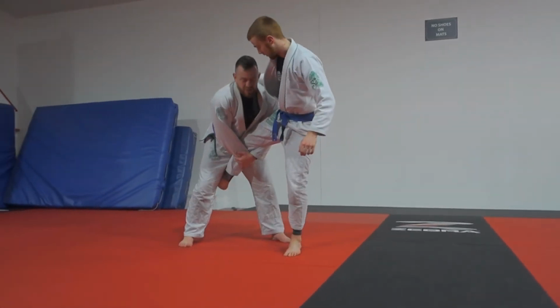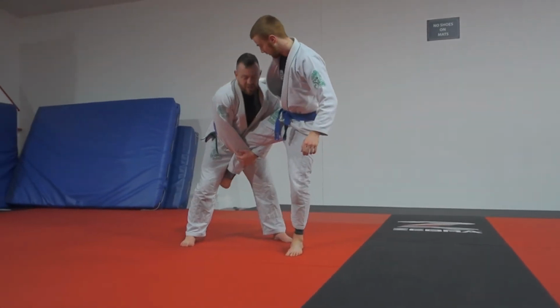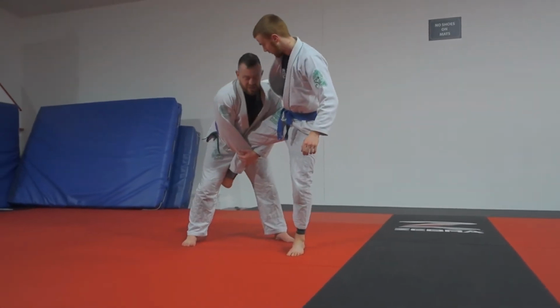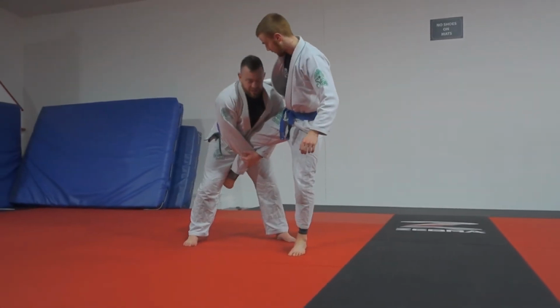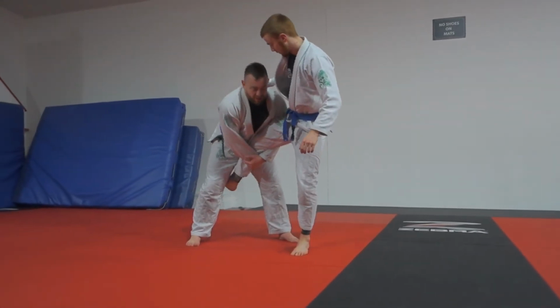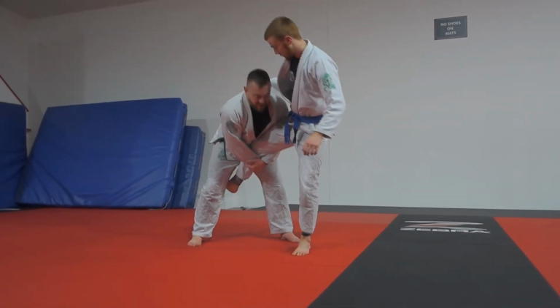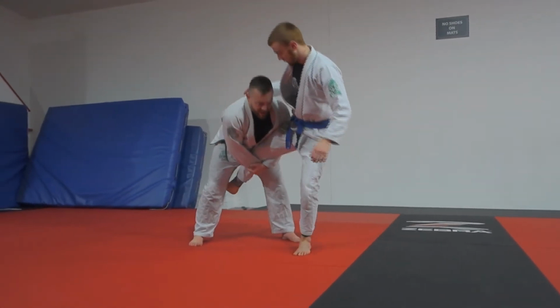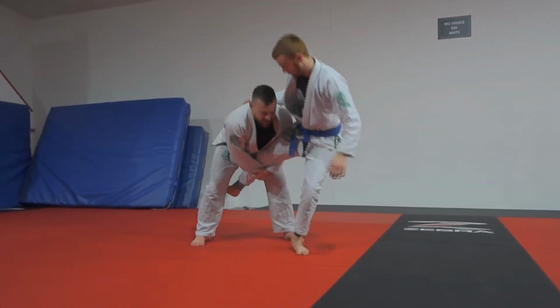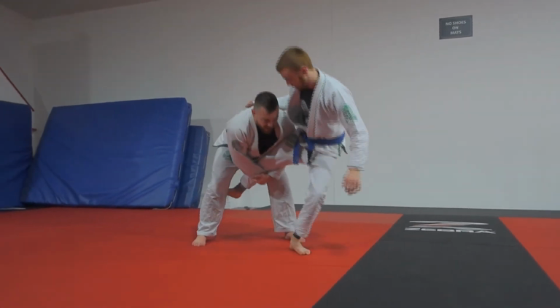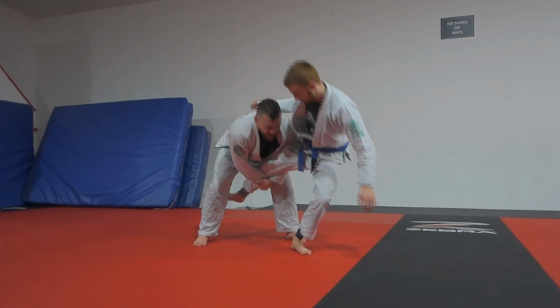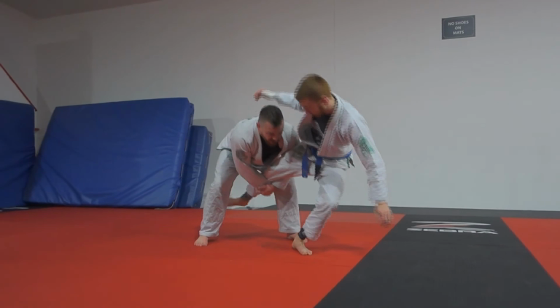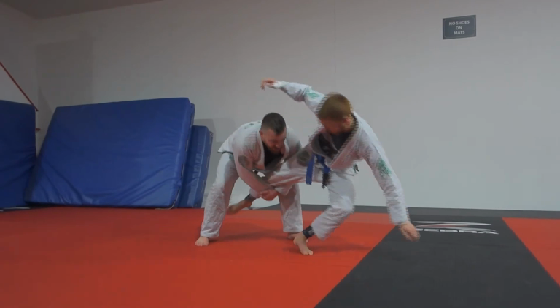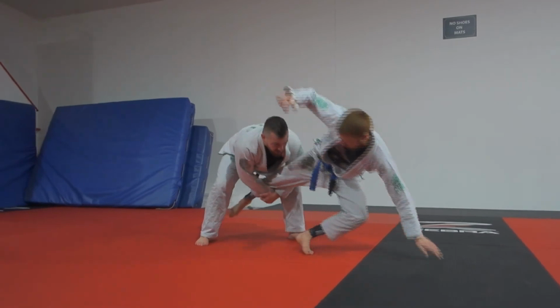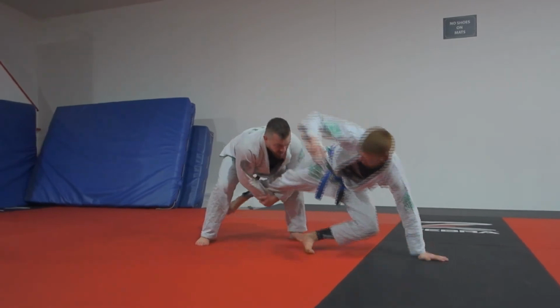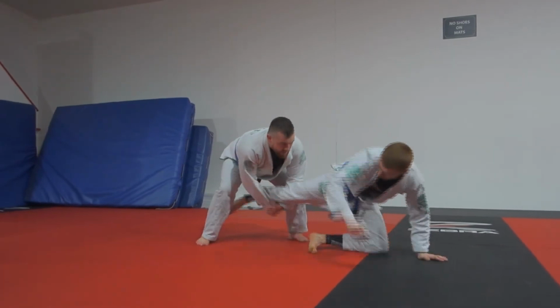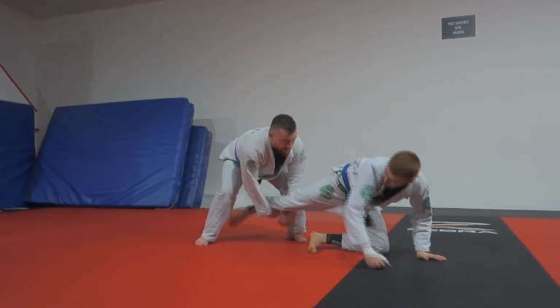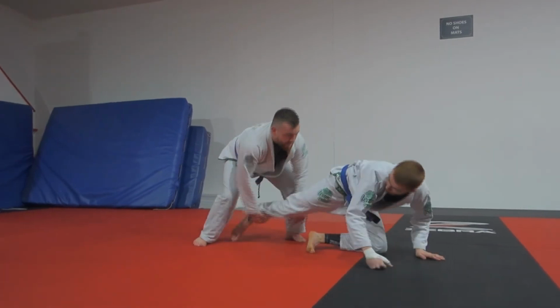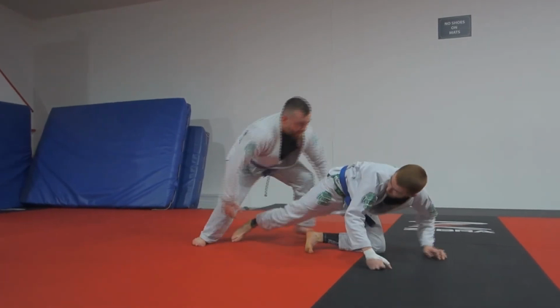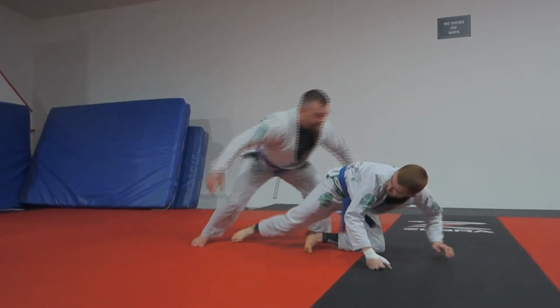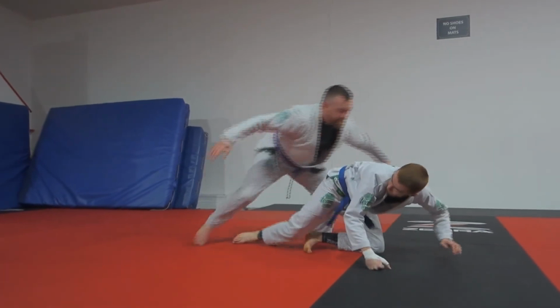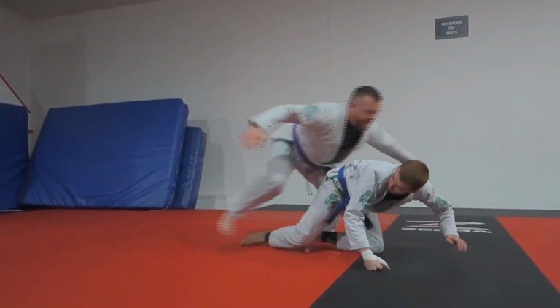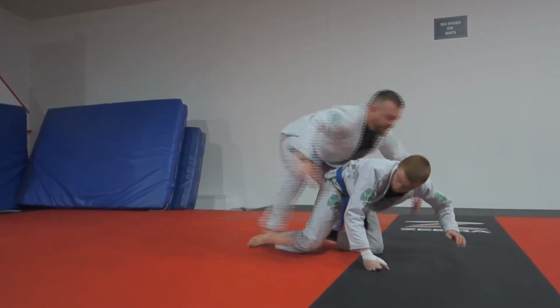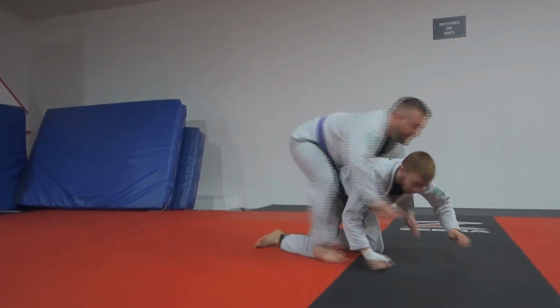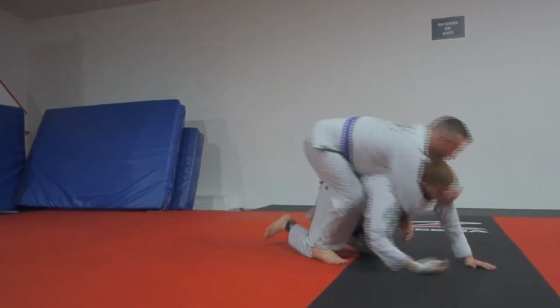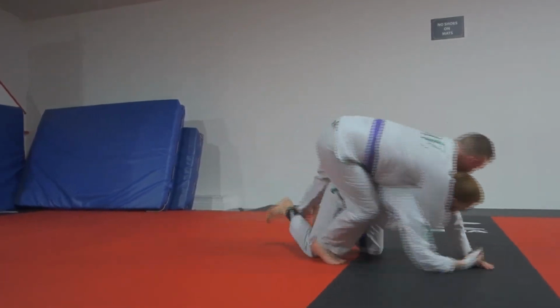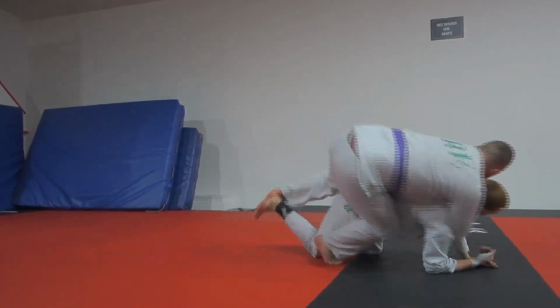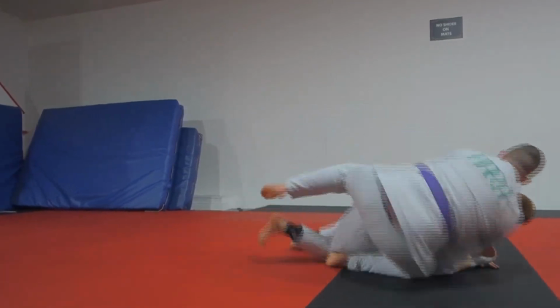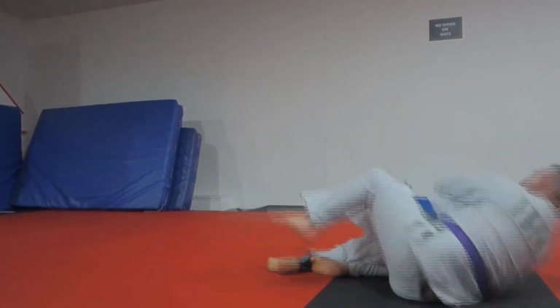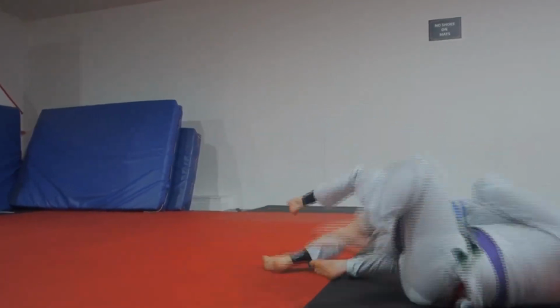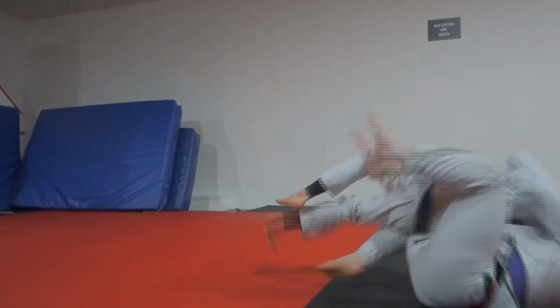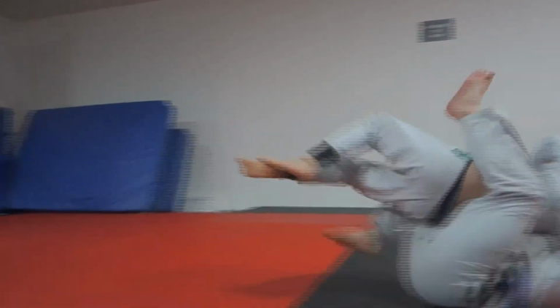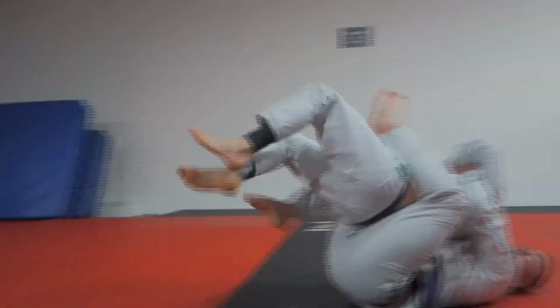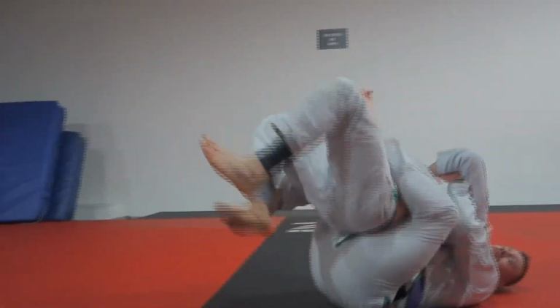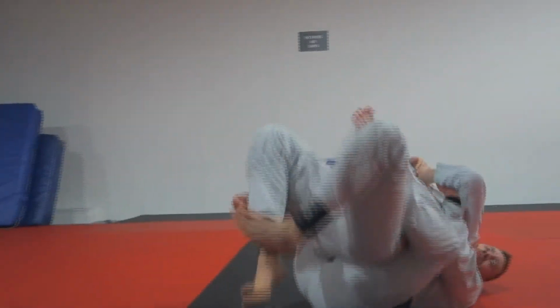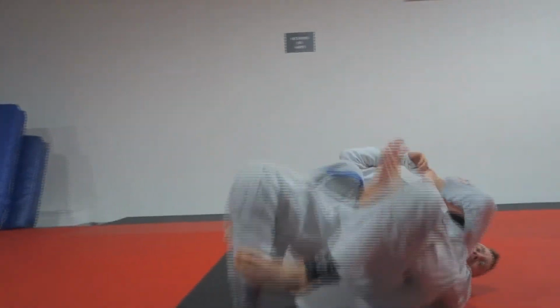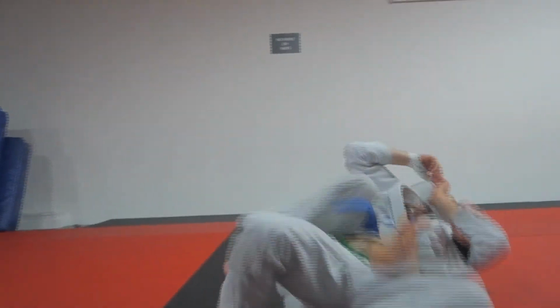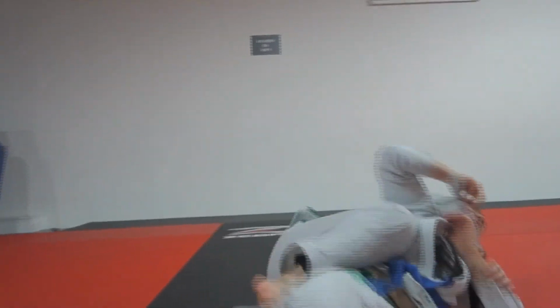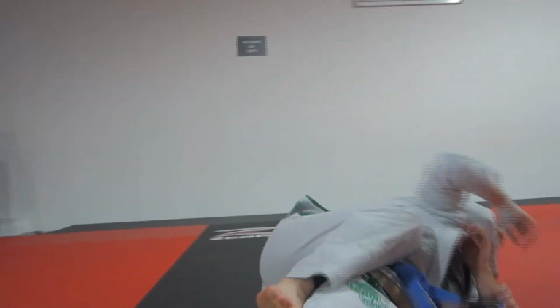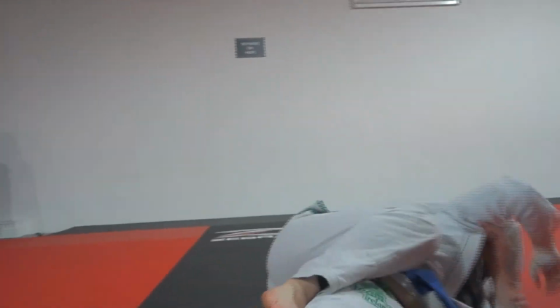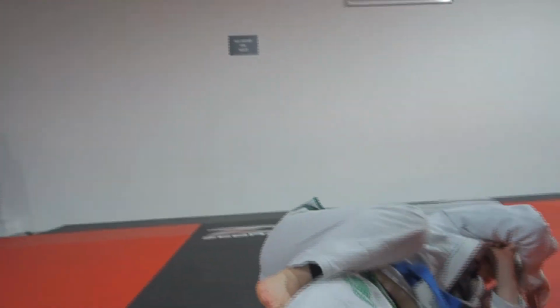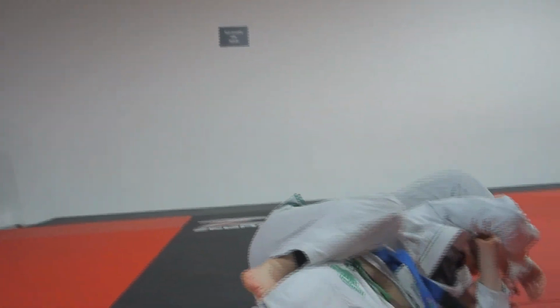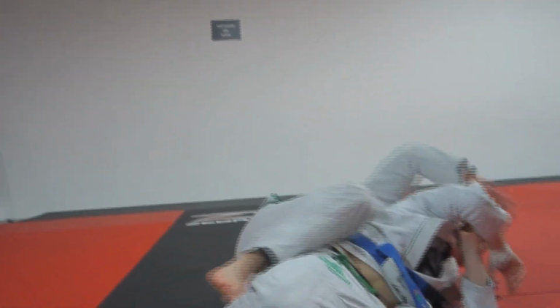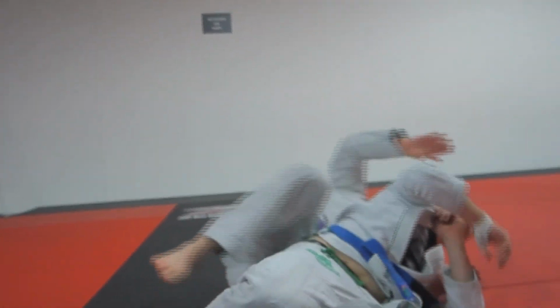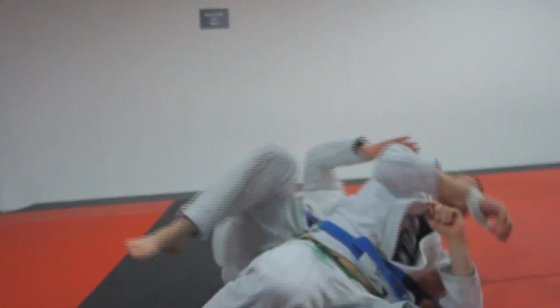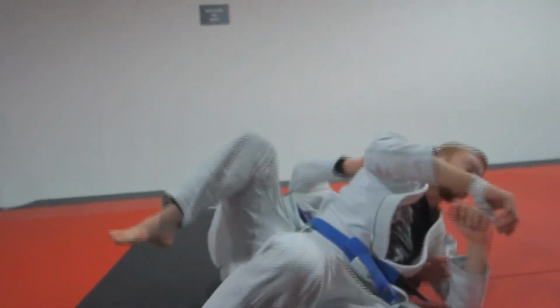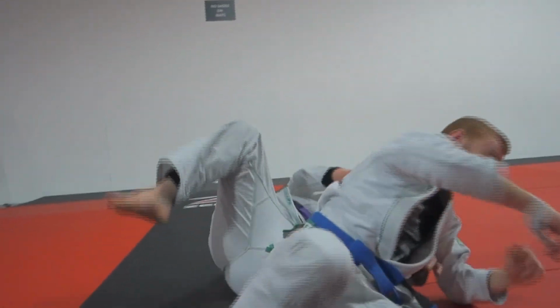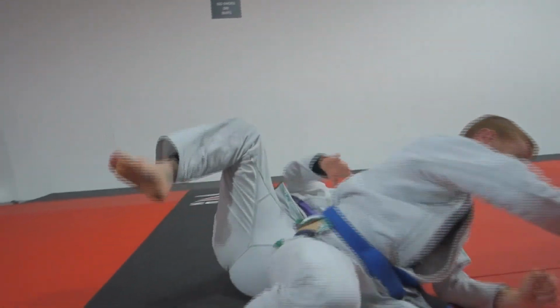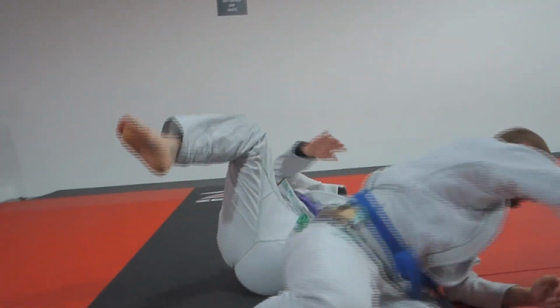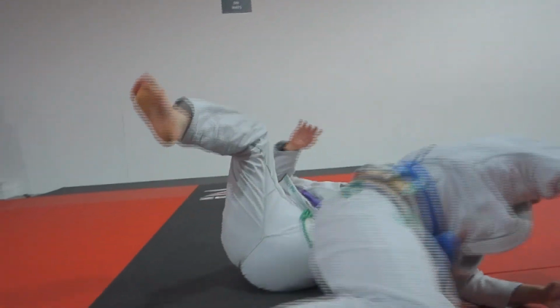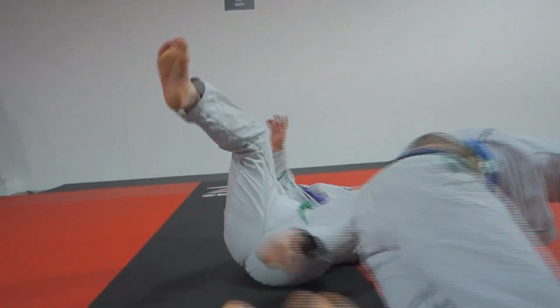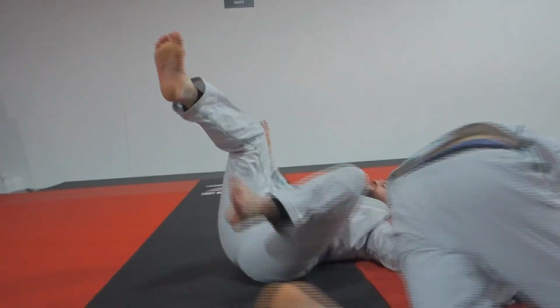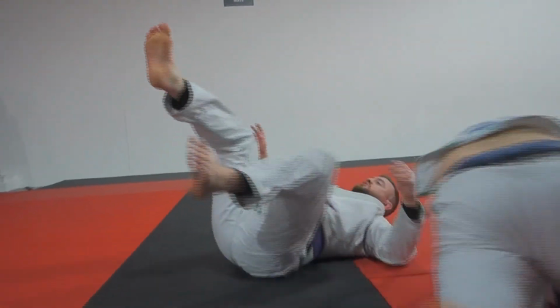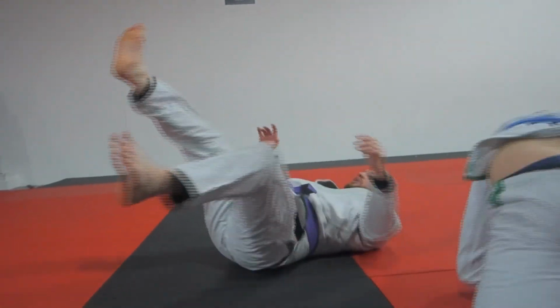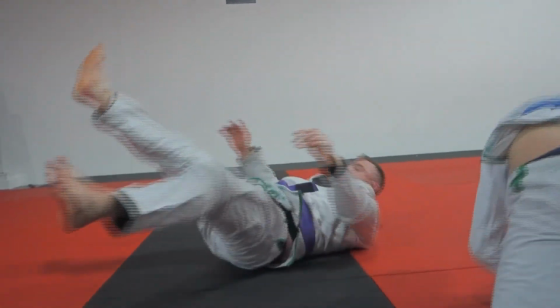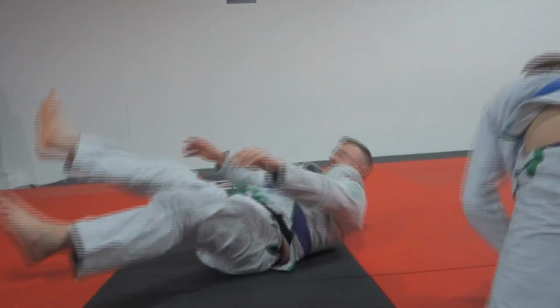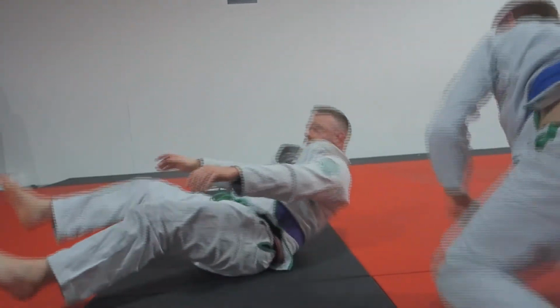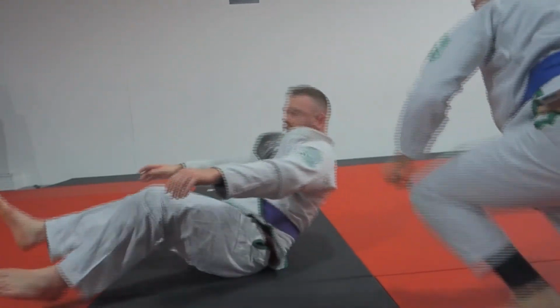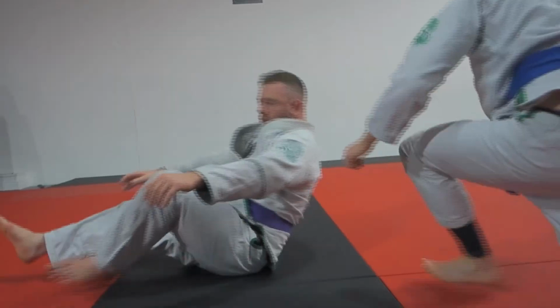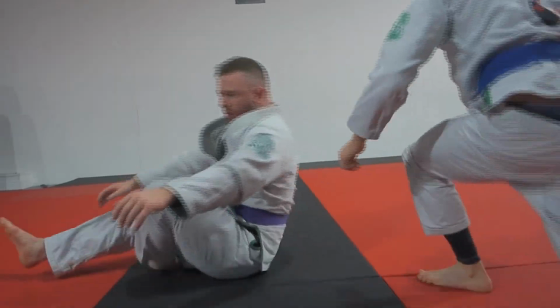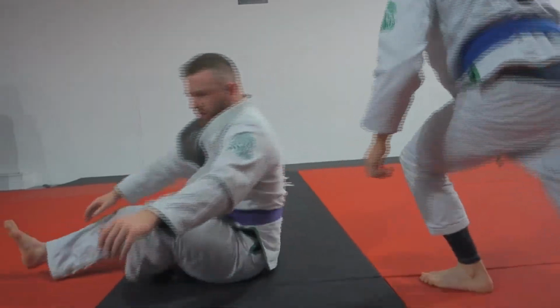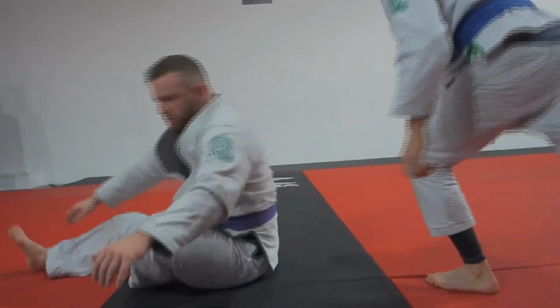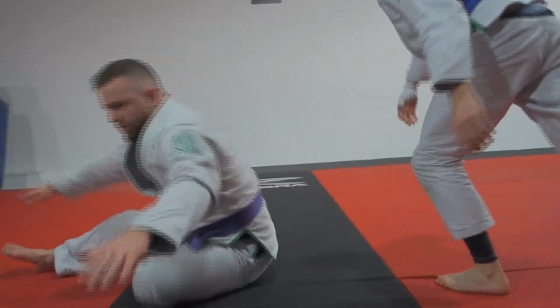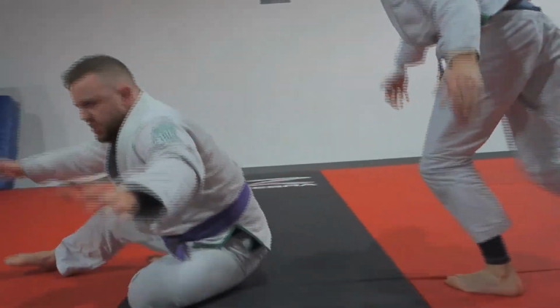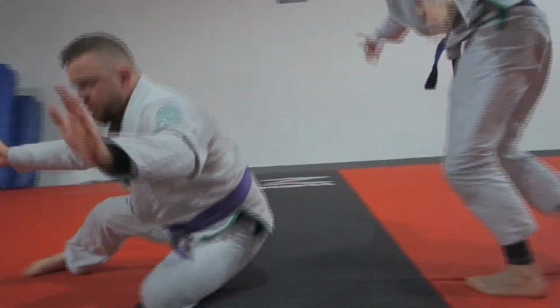Just nice and slow down. Let's try on two, guys. One, two.